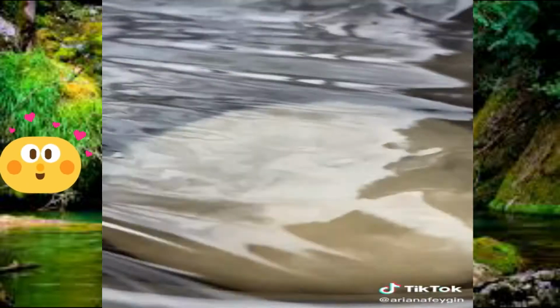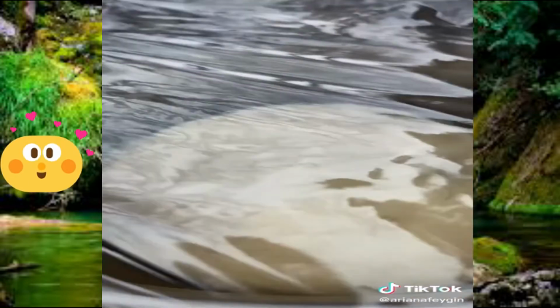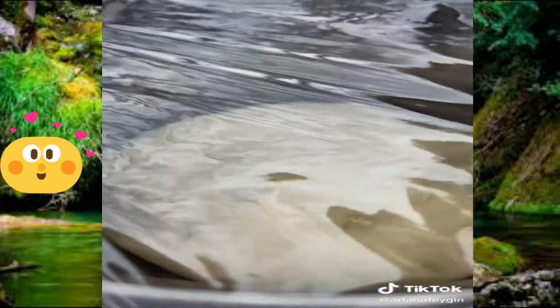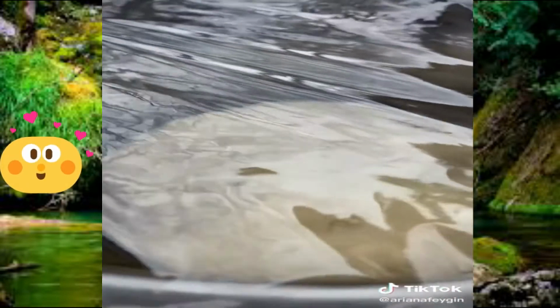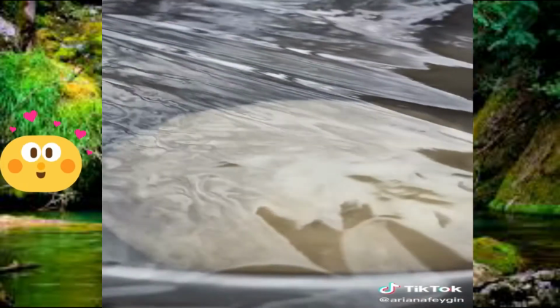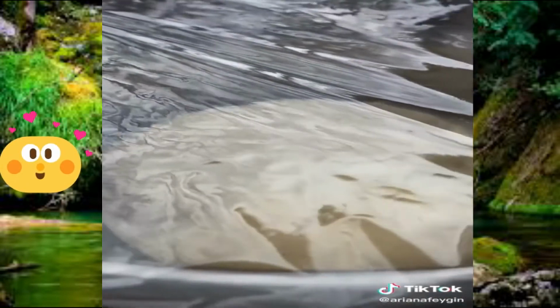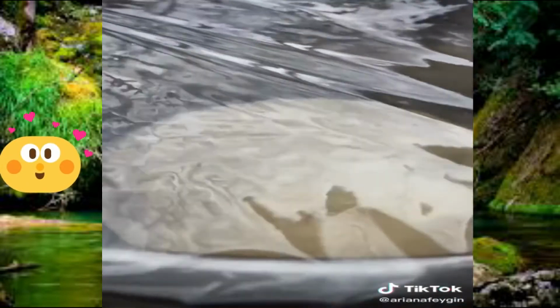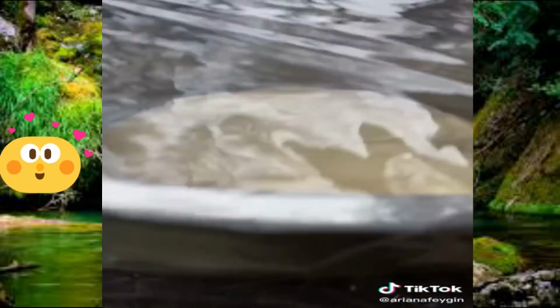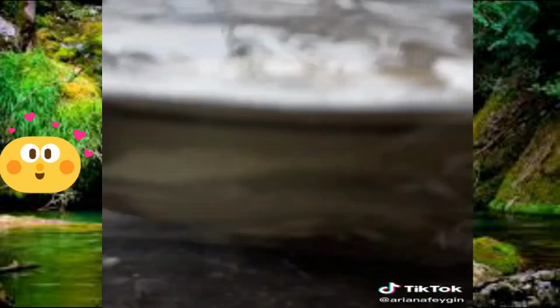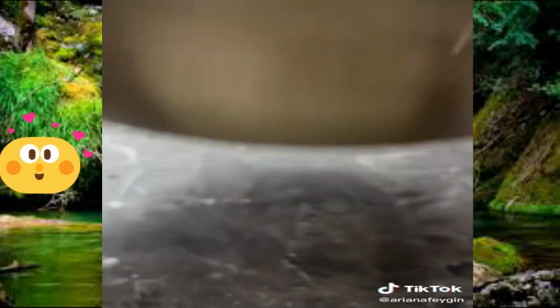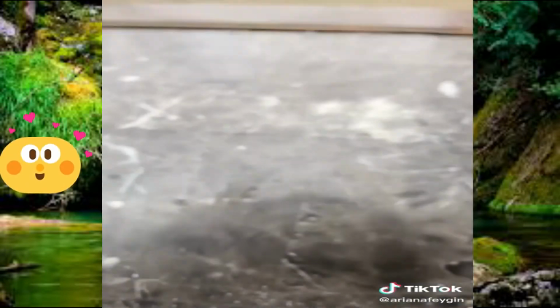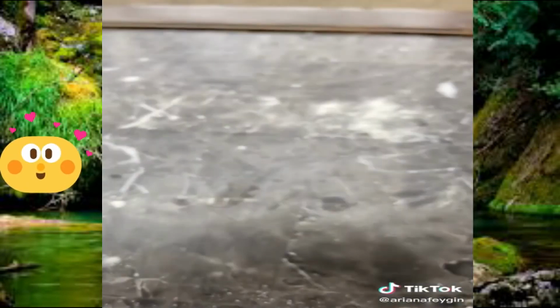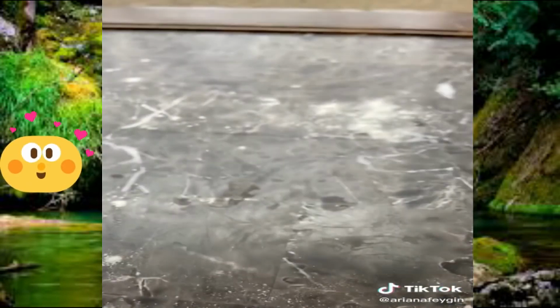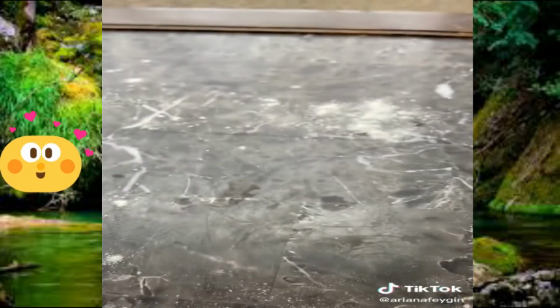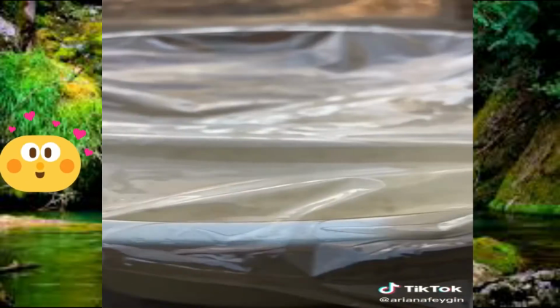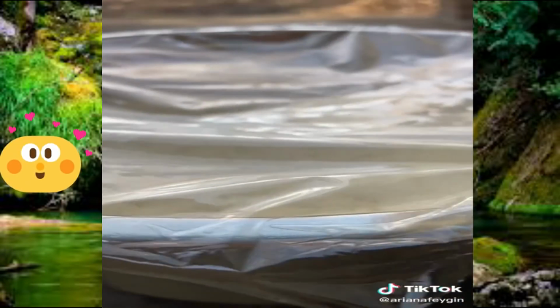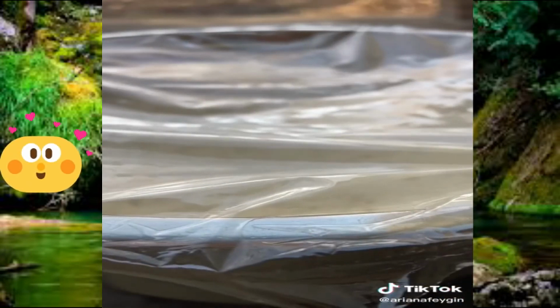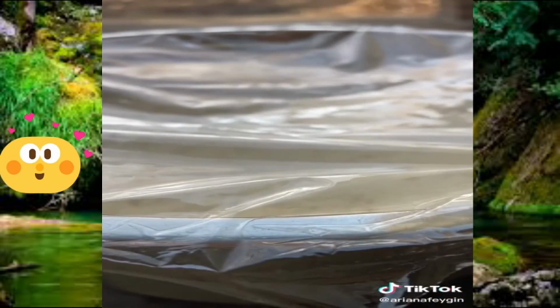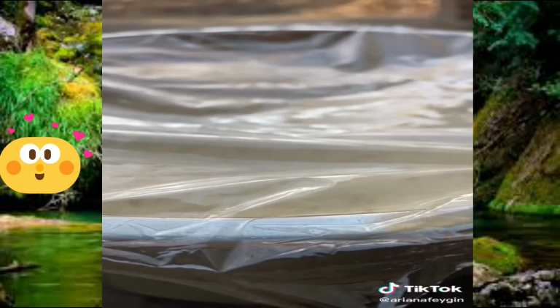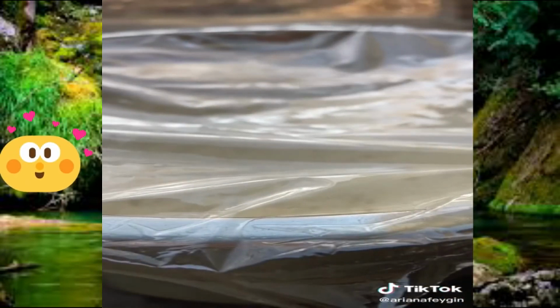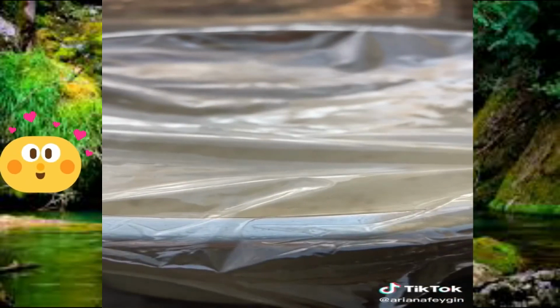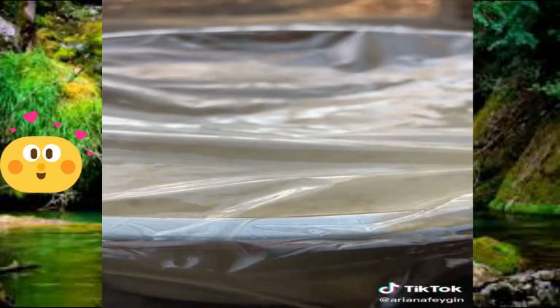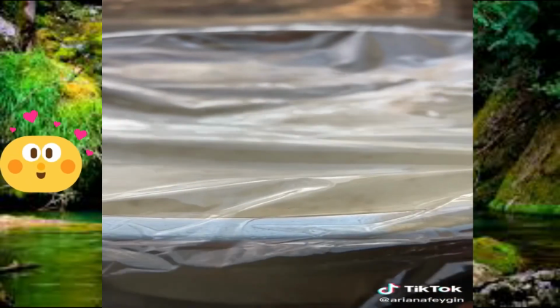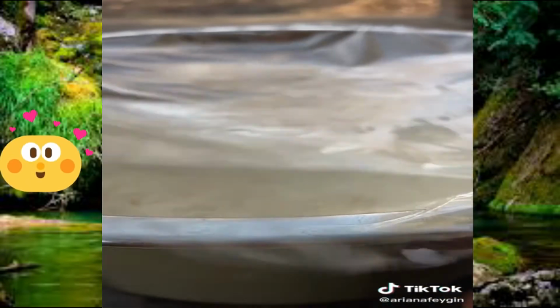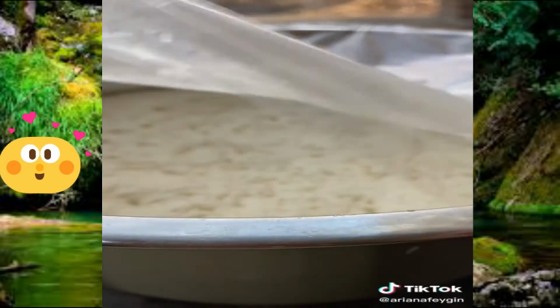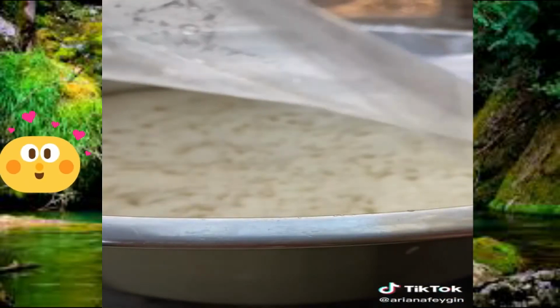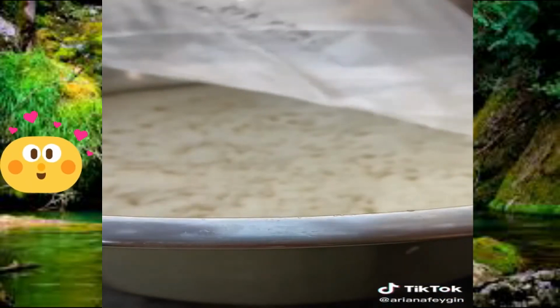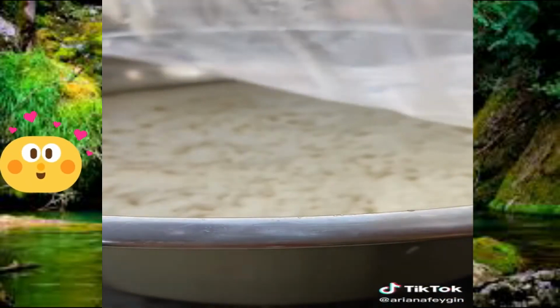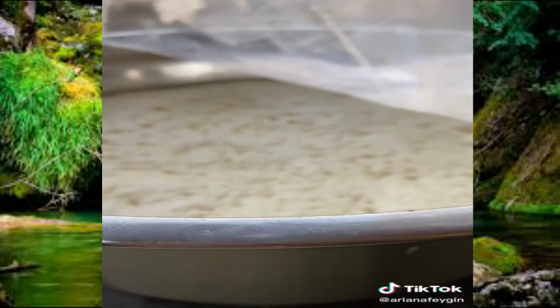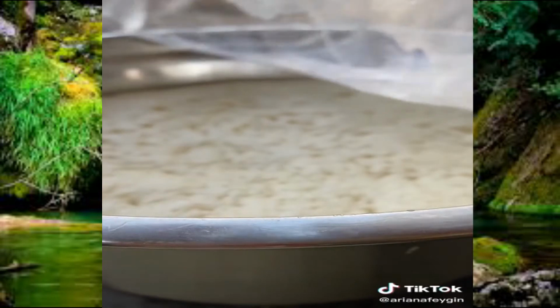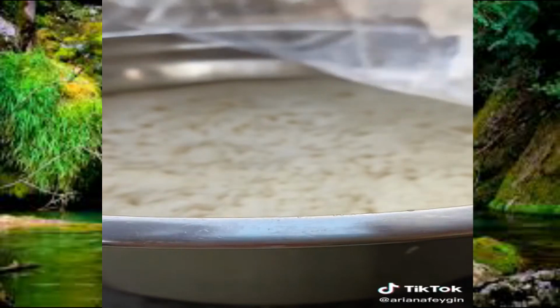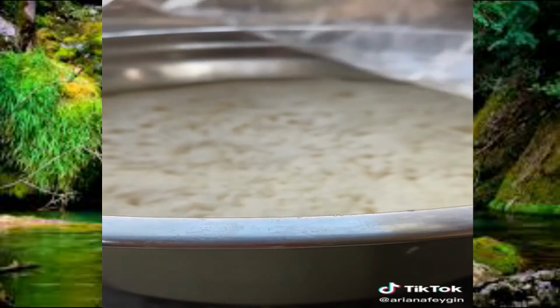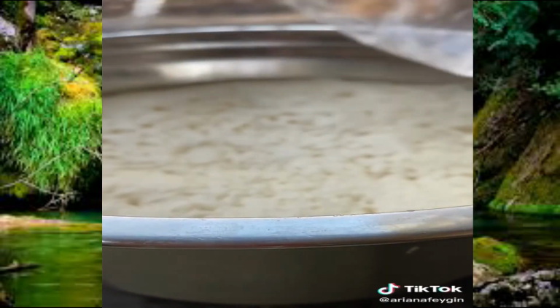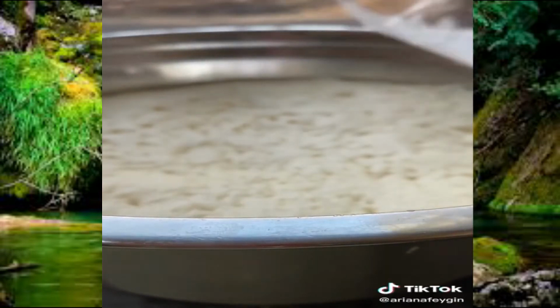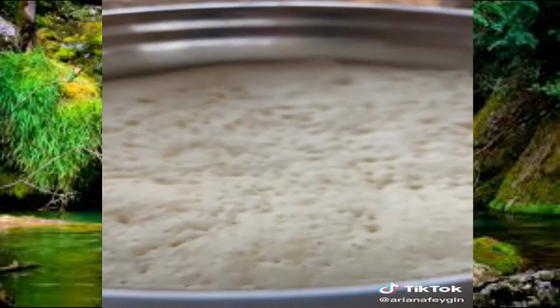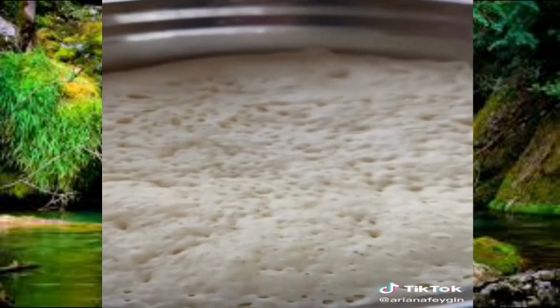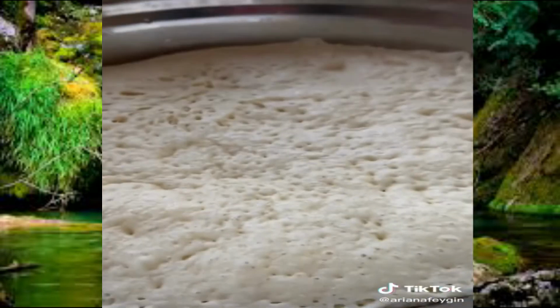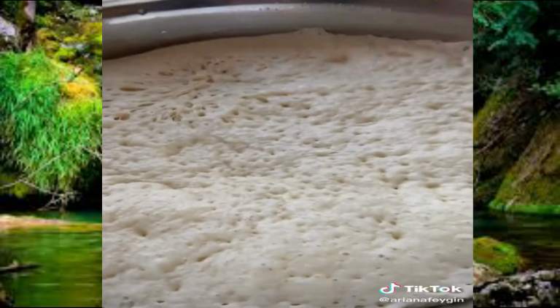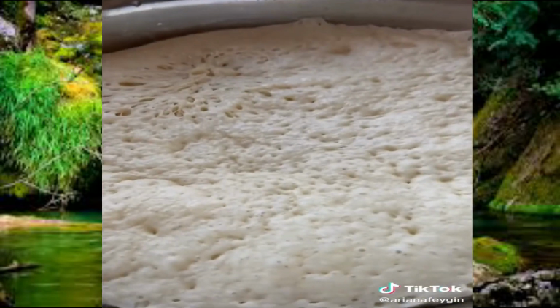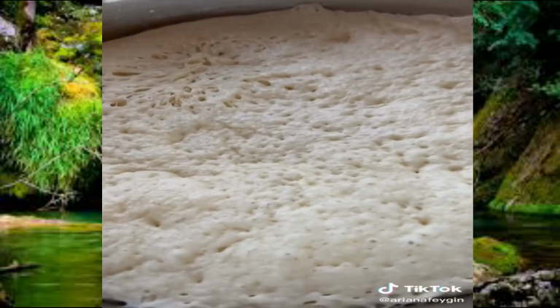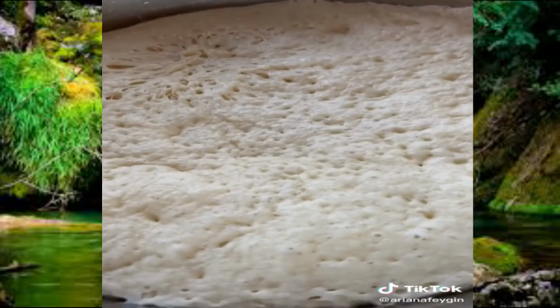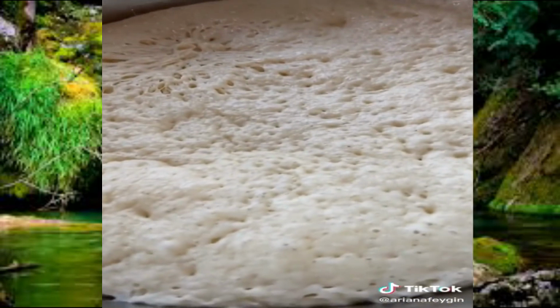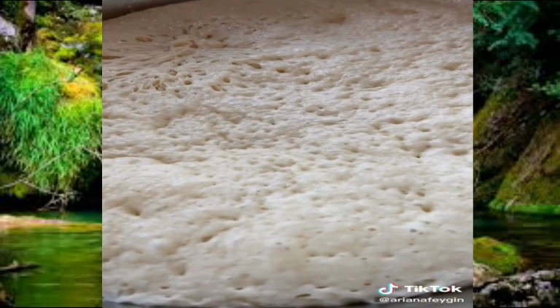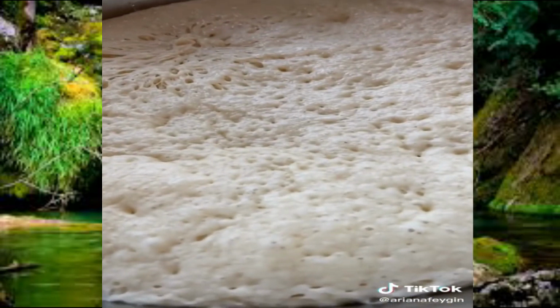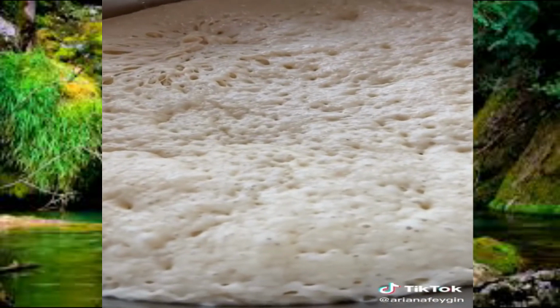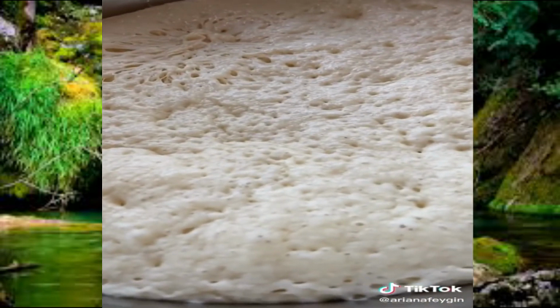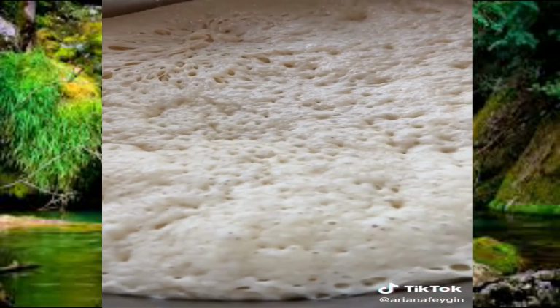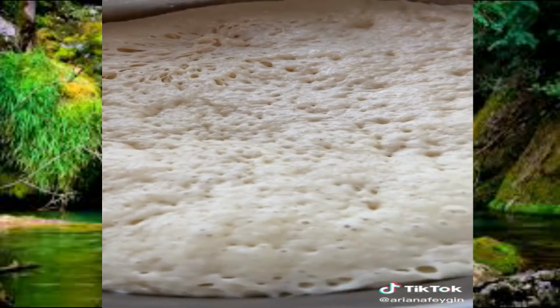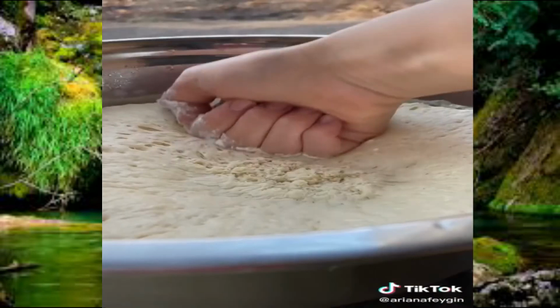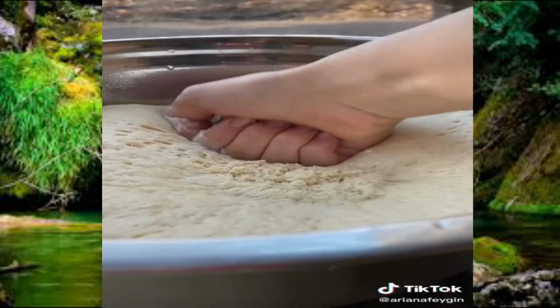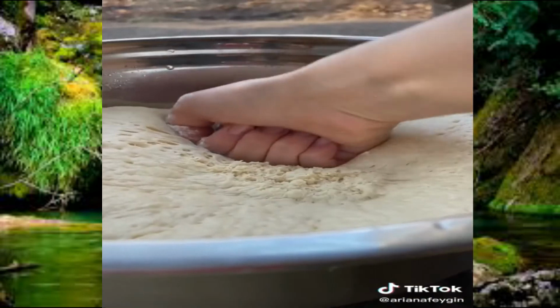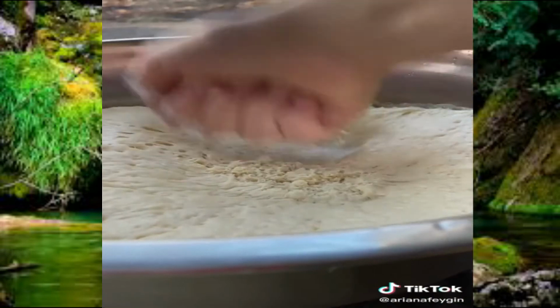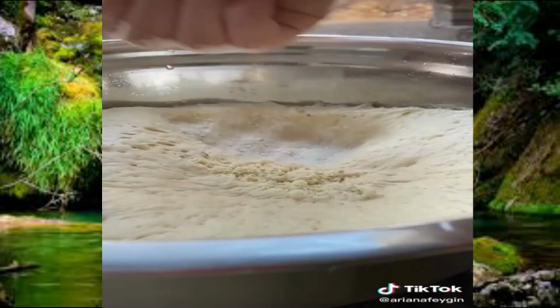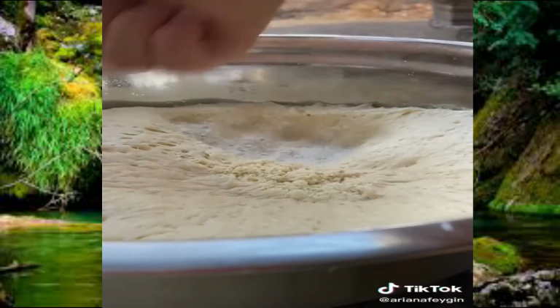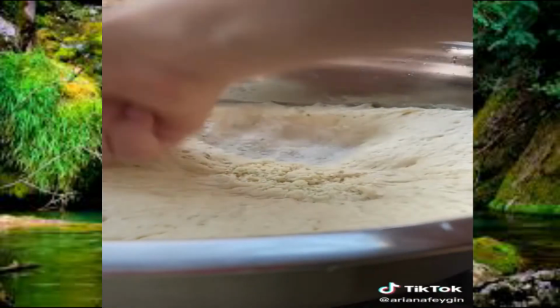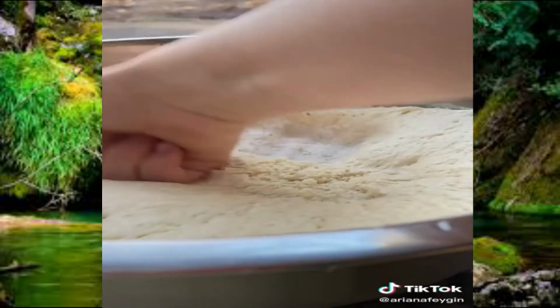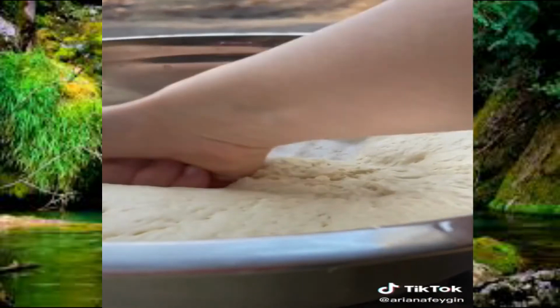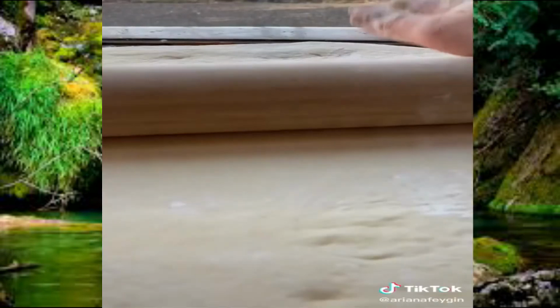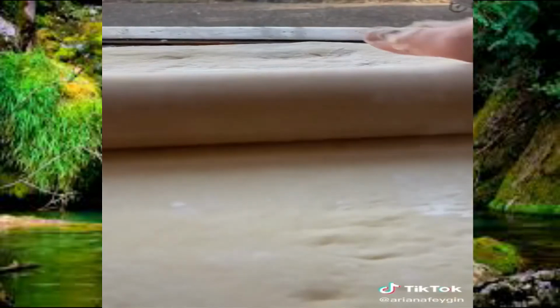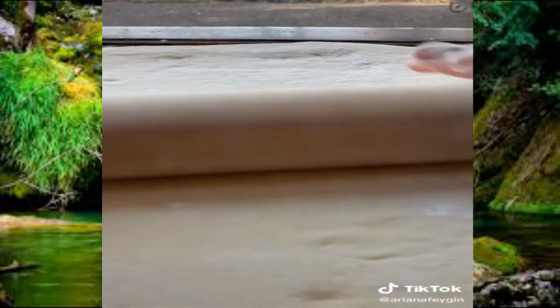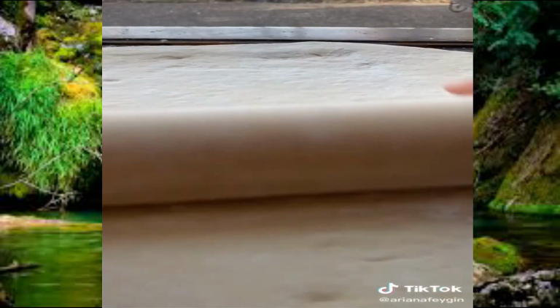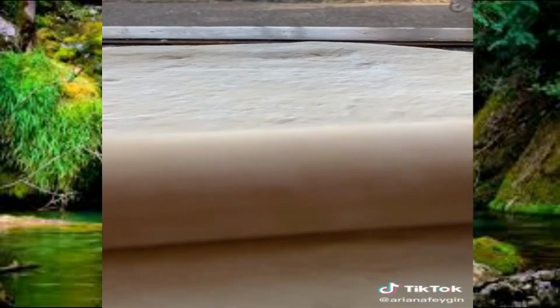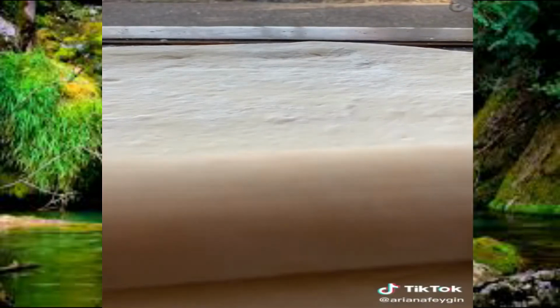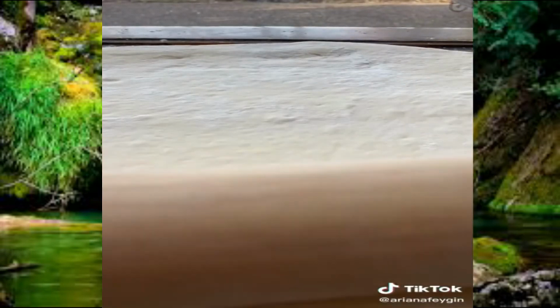Cover your bowl with plastic and then set it into a warm place to rise for about two hours. Once your dough has doubled in size, punch it down using your fist and then roll it out to about a third of an inch thickness.